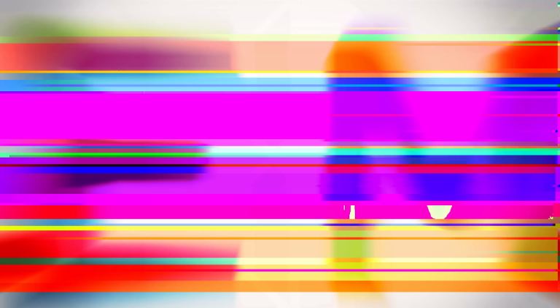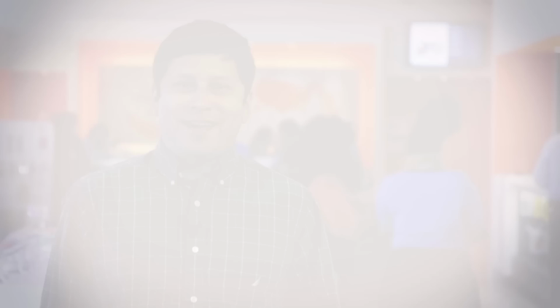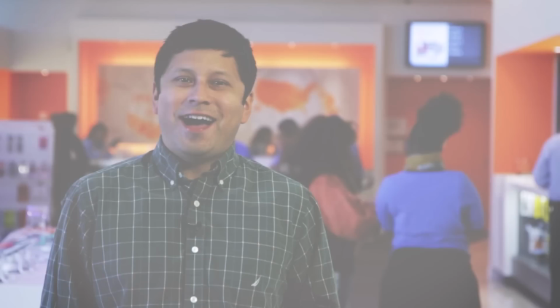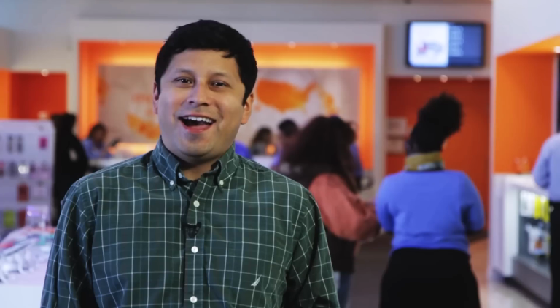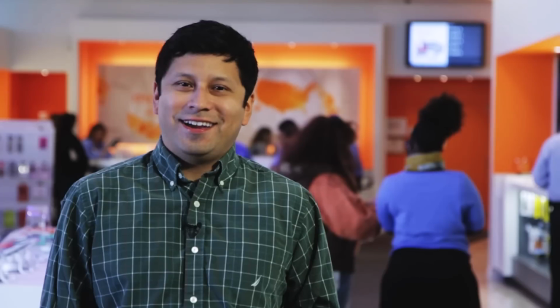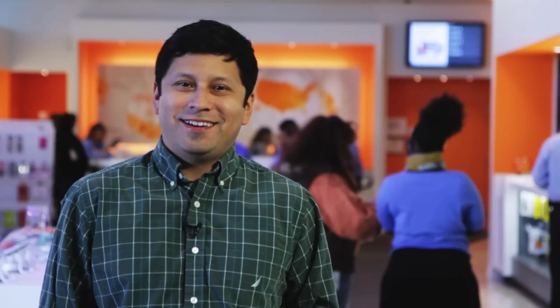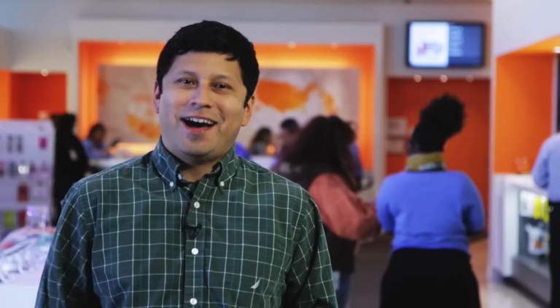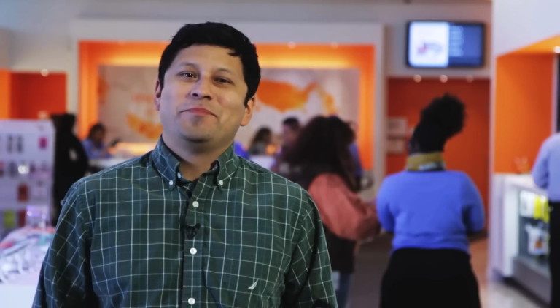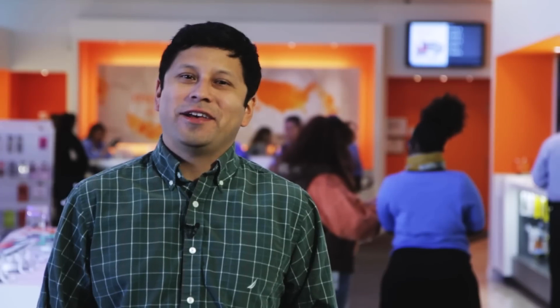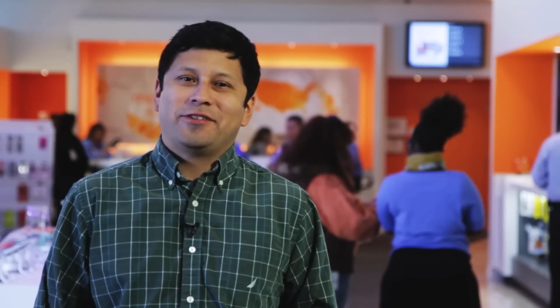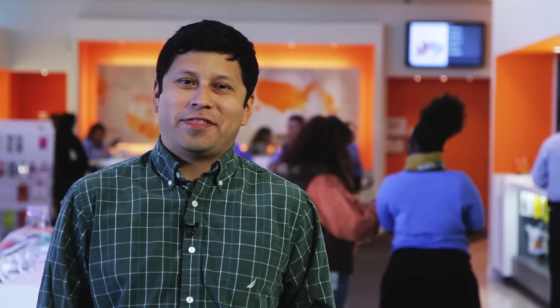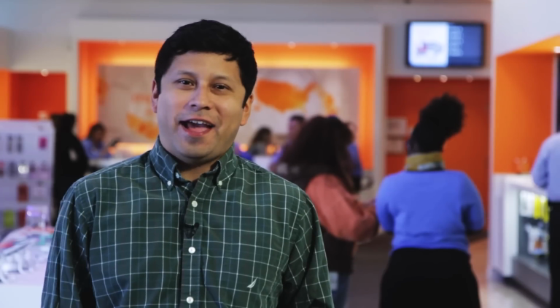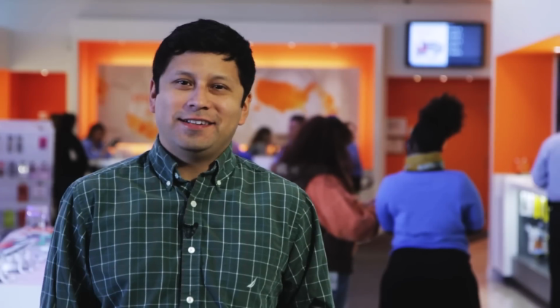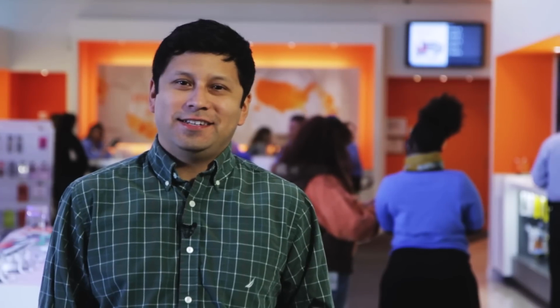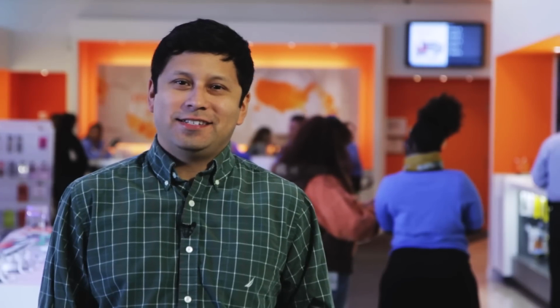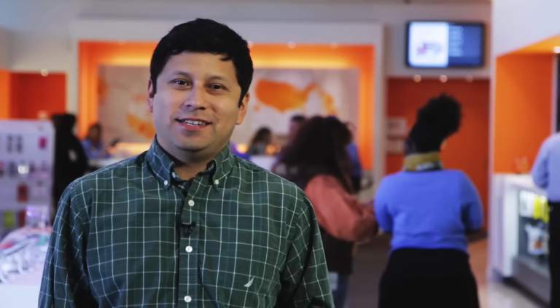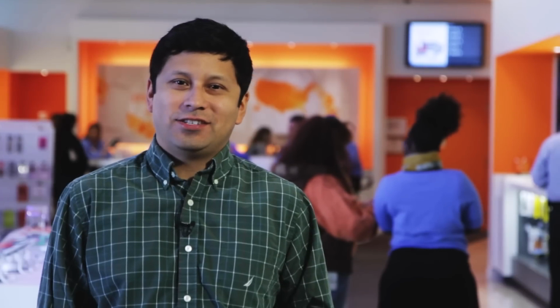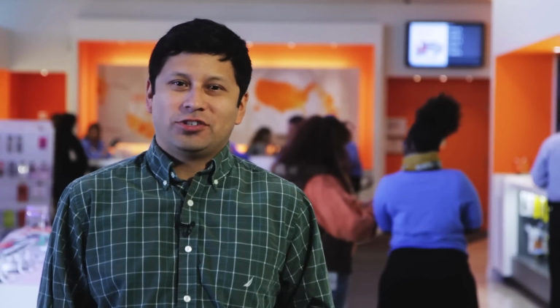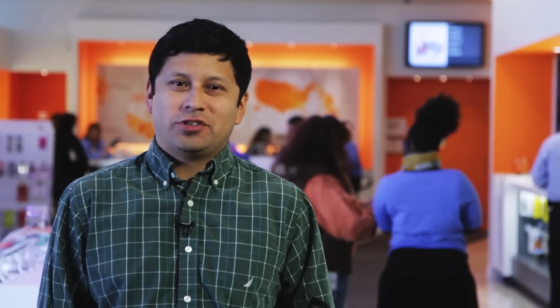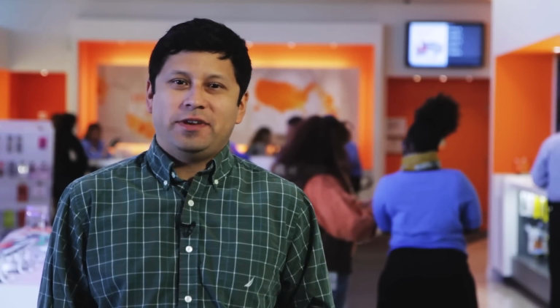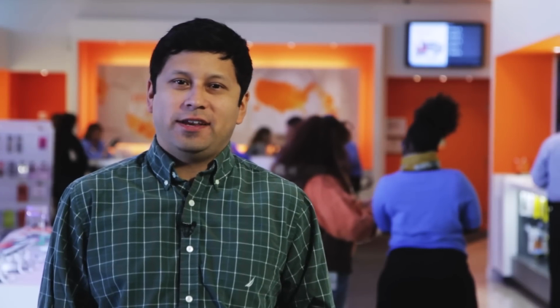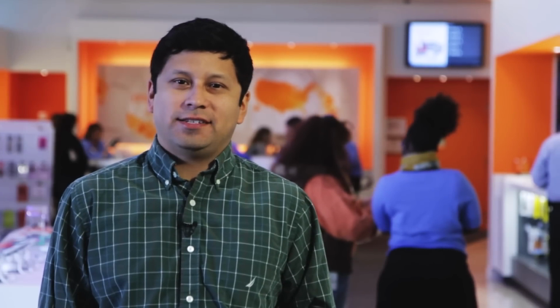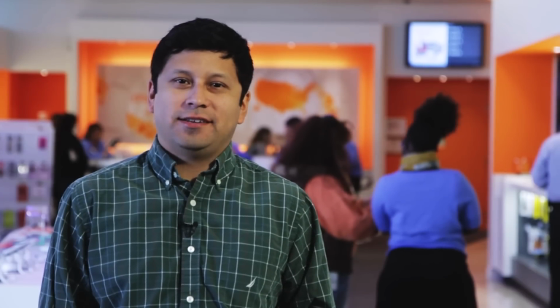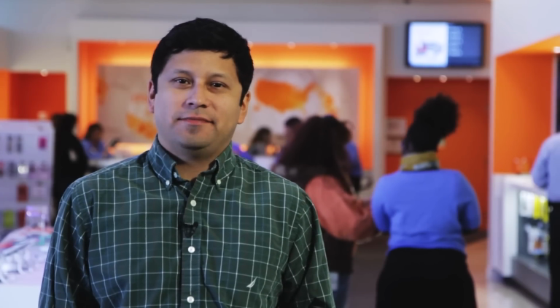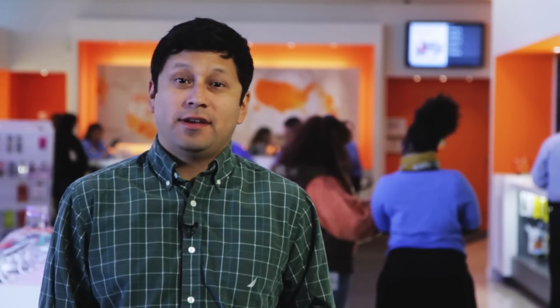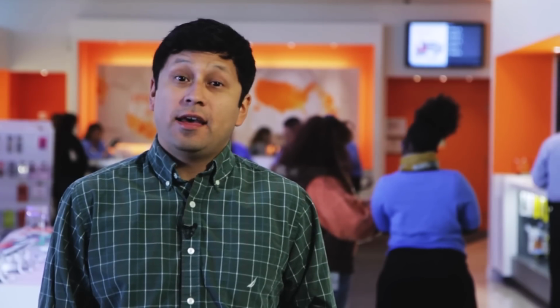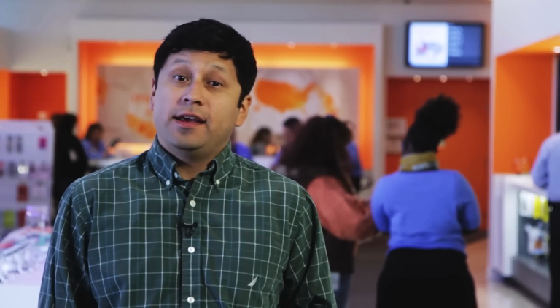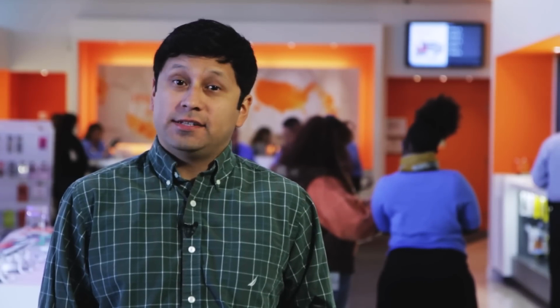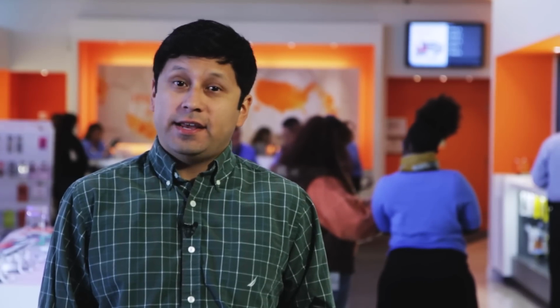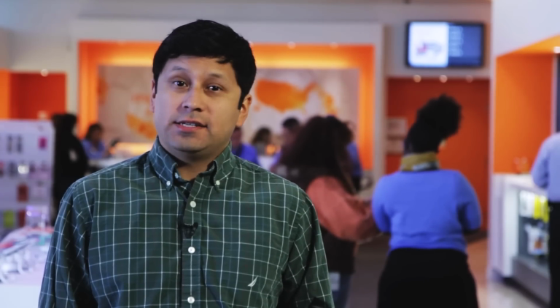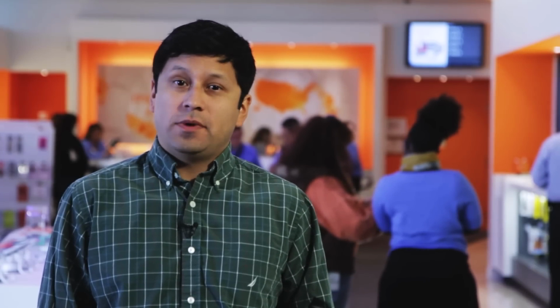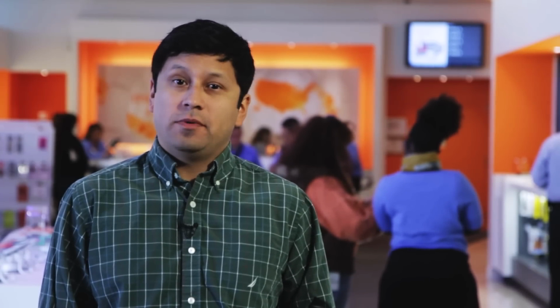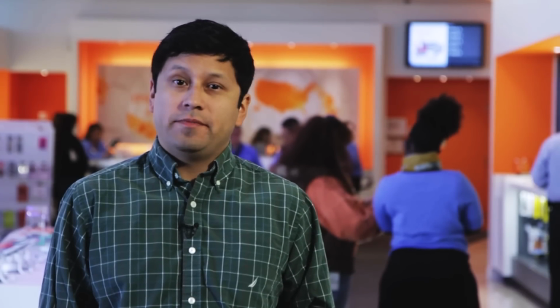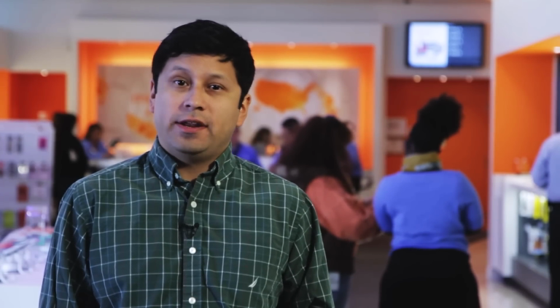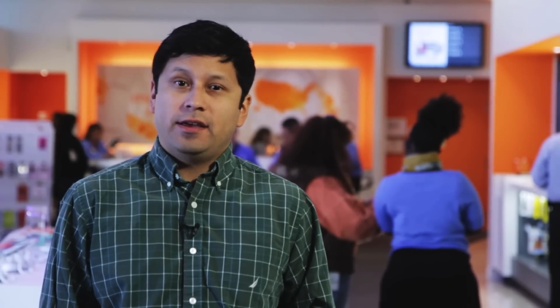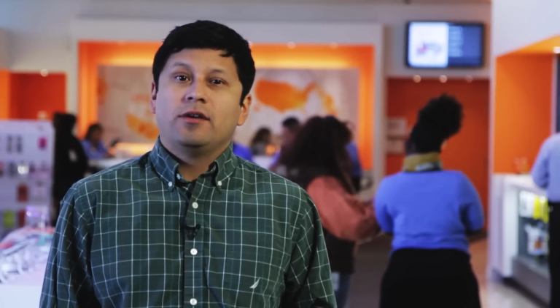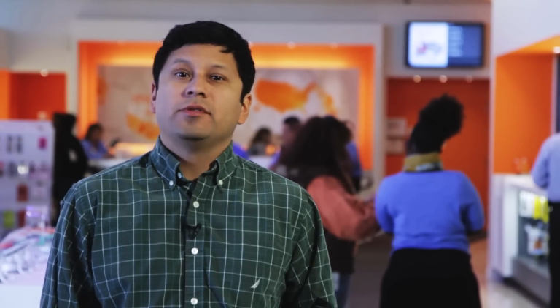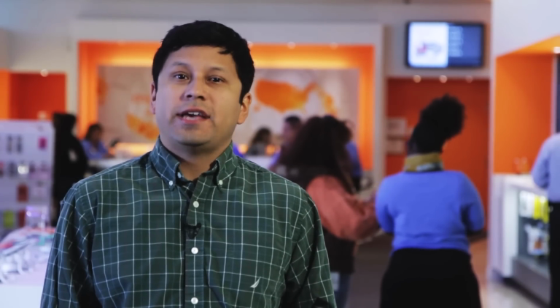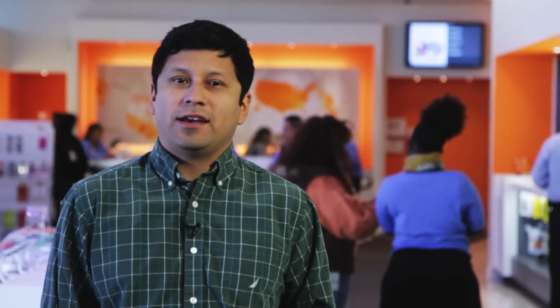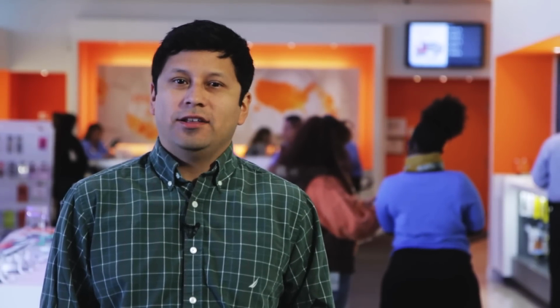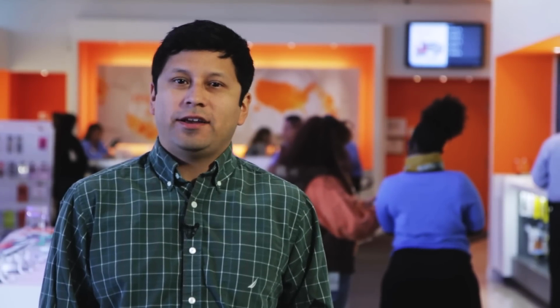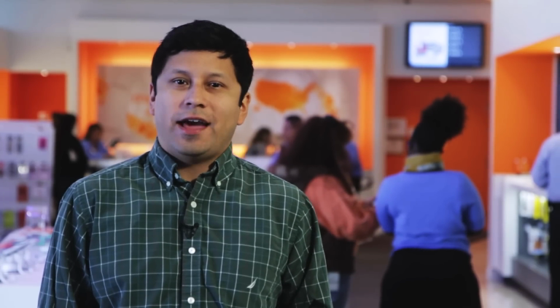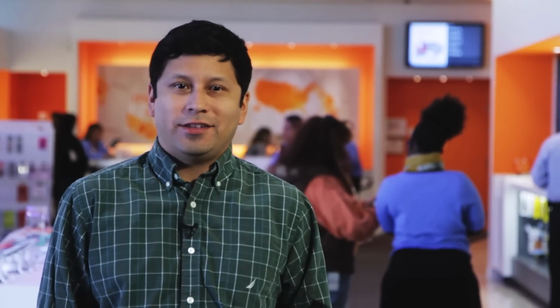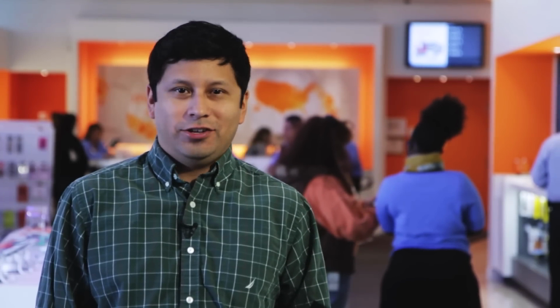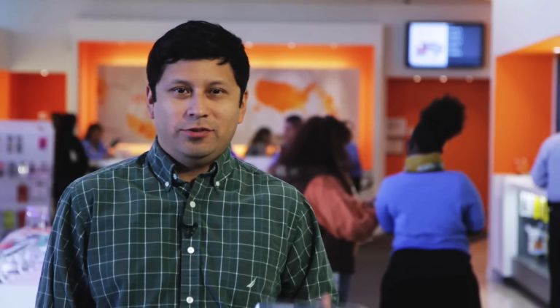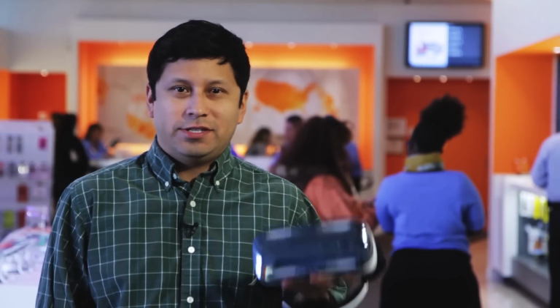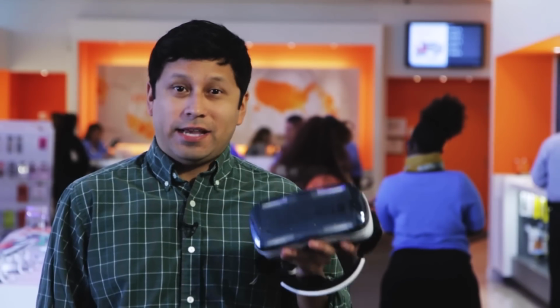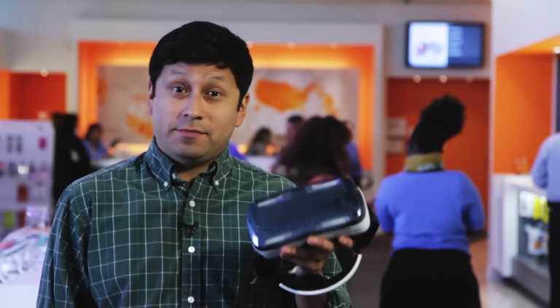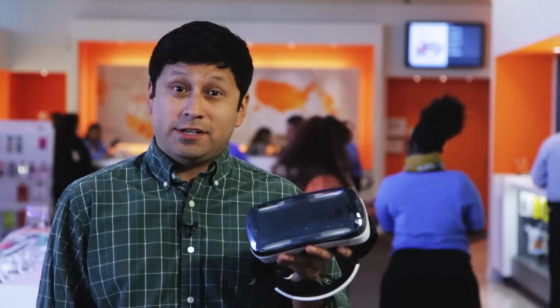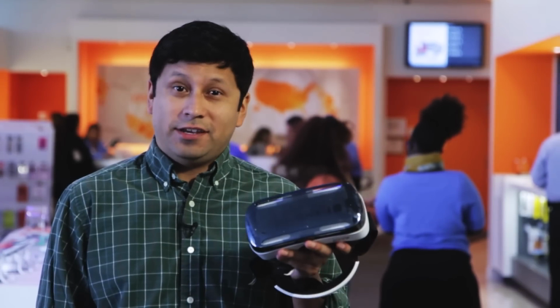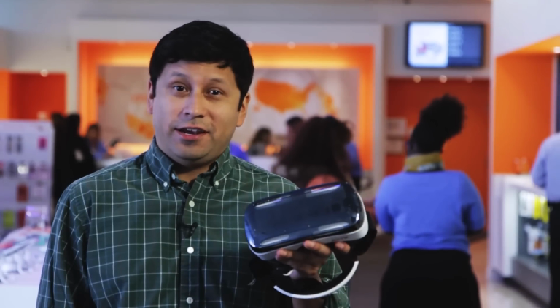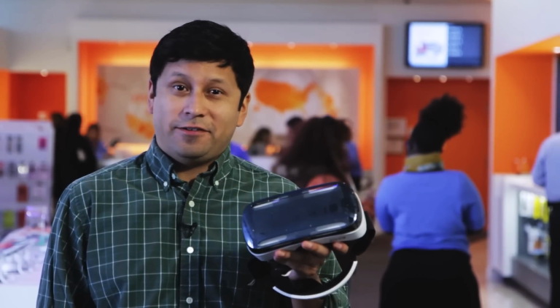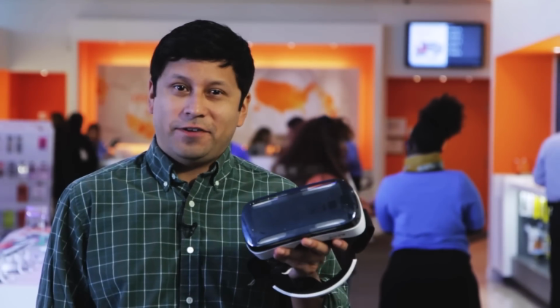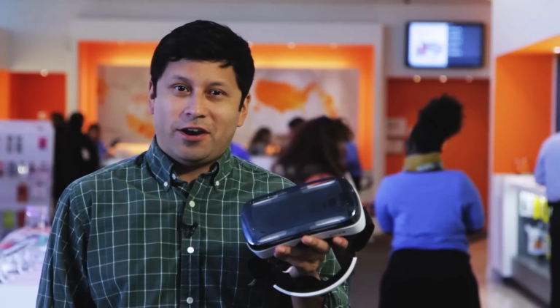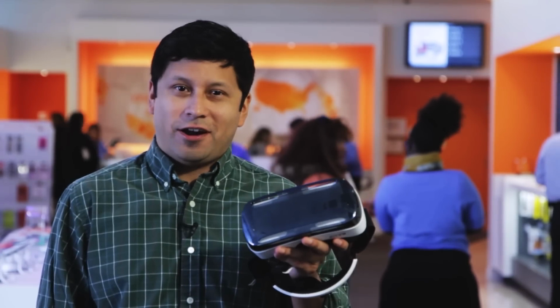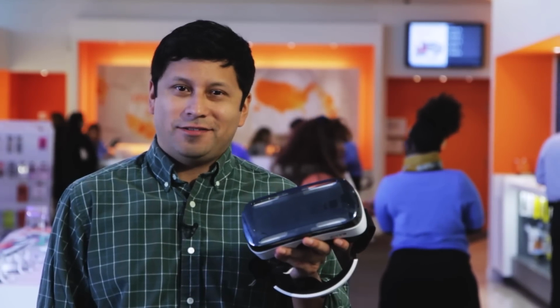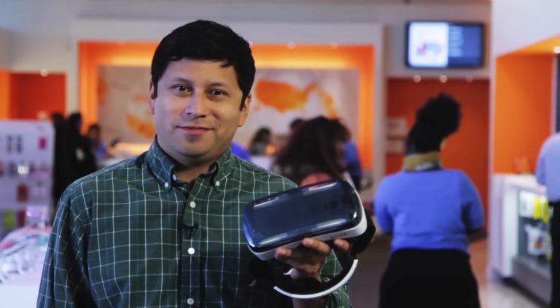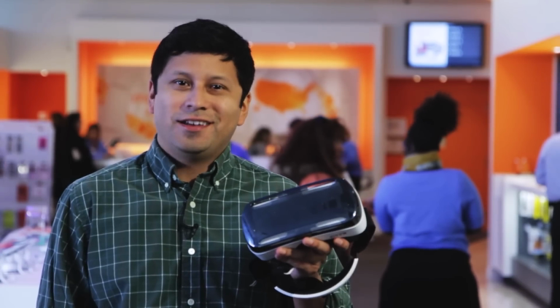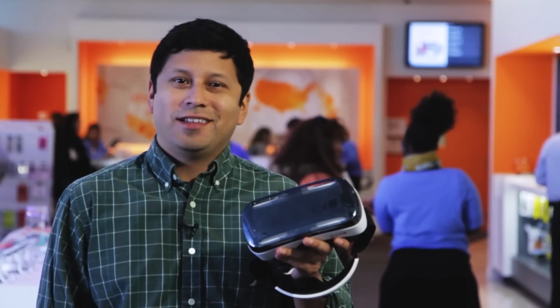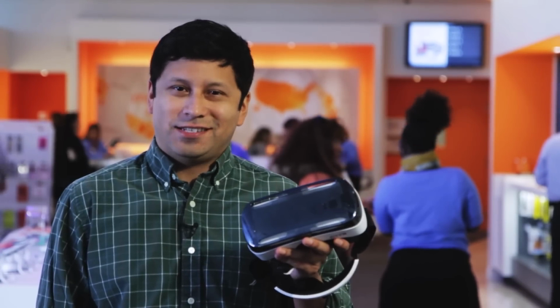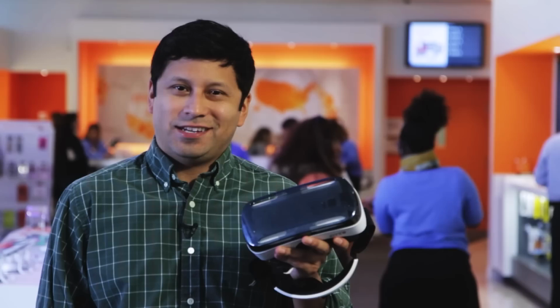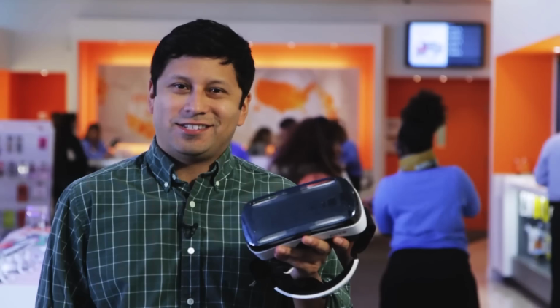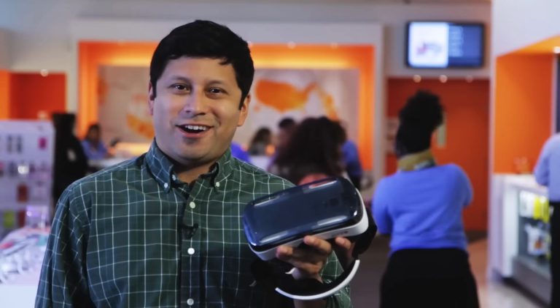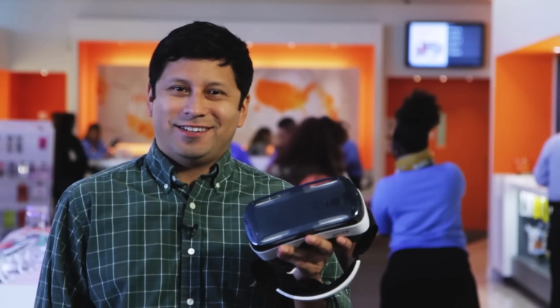Hi, I'm Blake with the AT&T social media team. In today's Mobile Minute, we'll take a look at the new Samsung Gear VR. Let's get started.